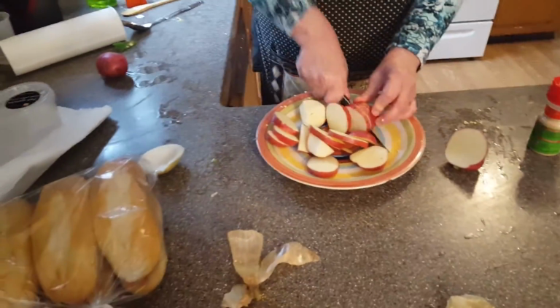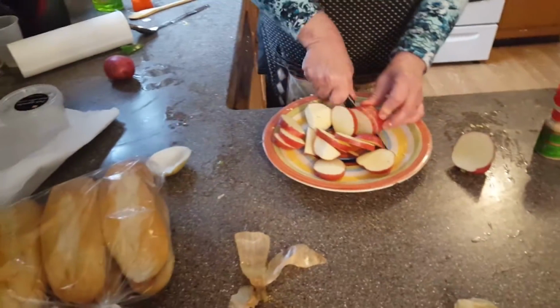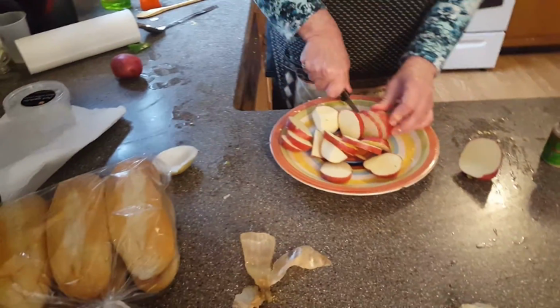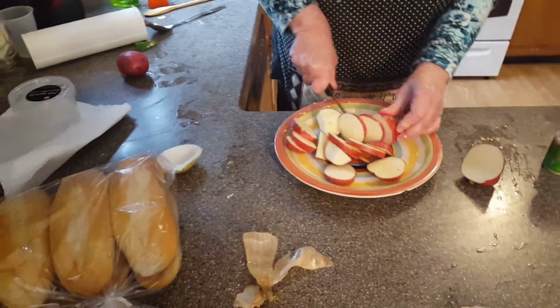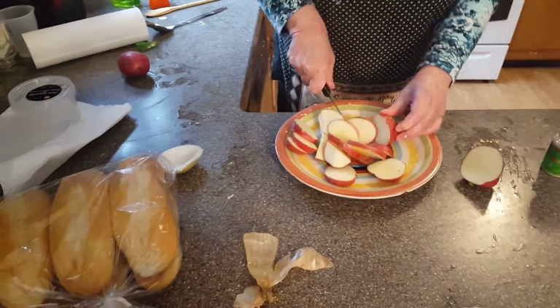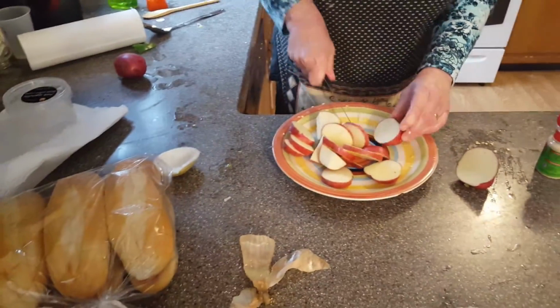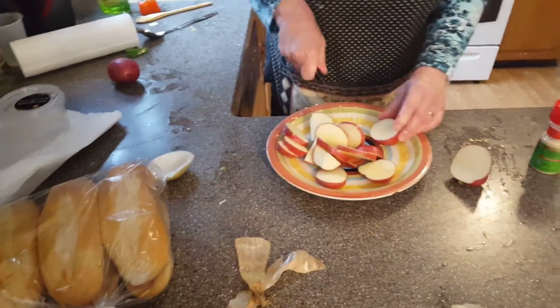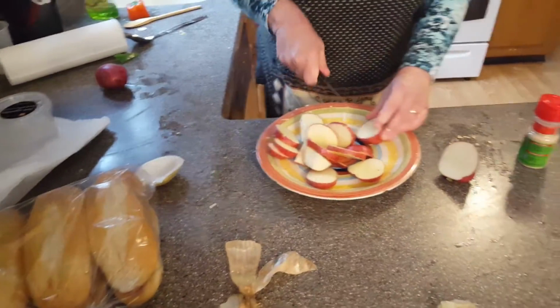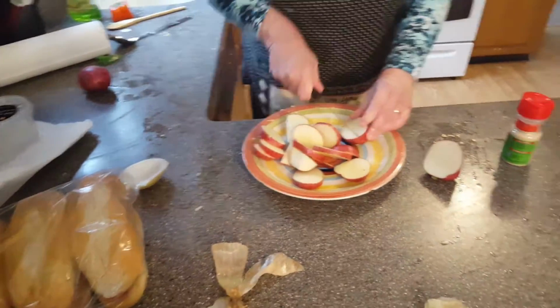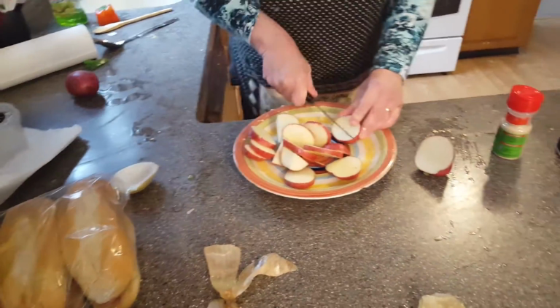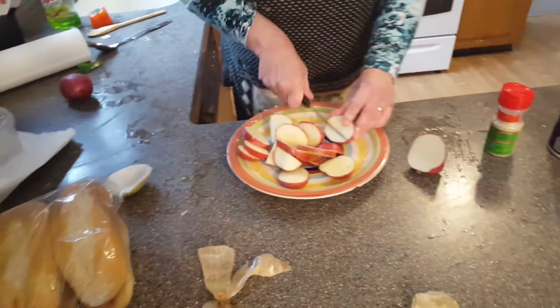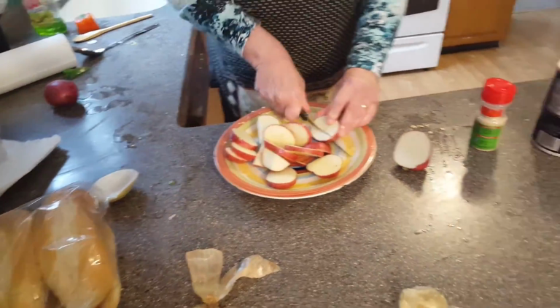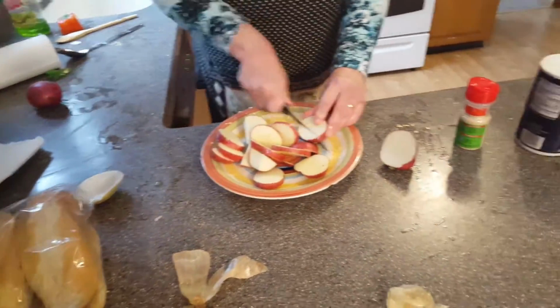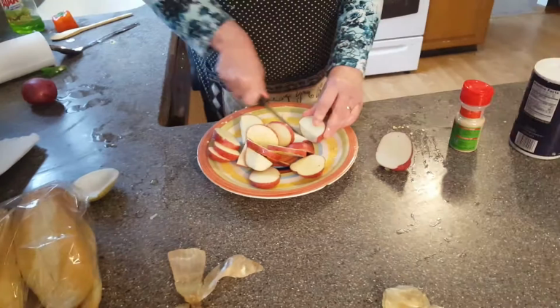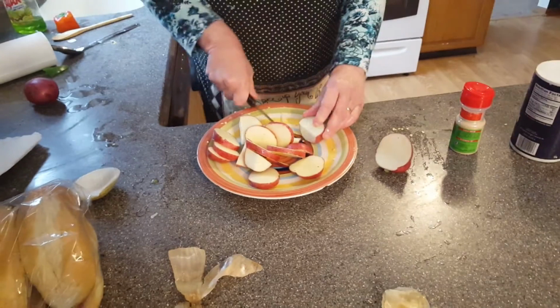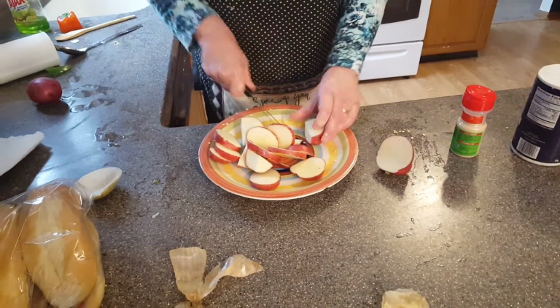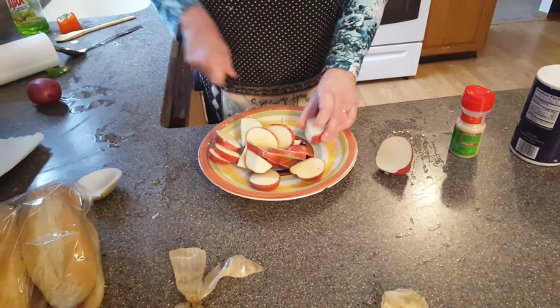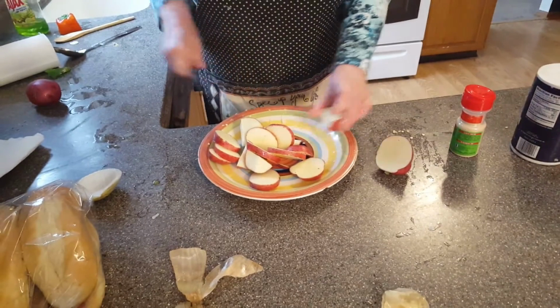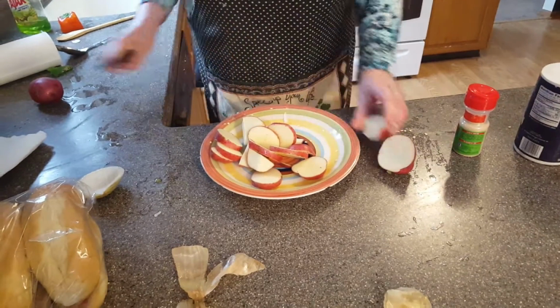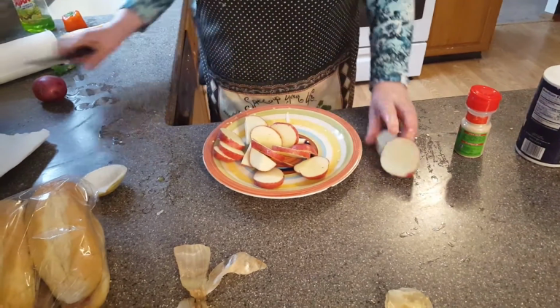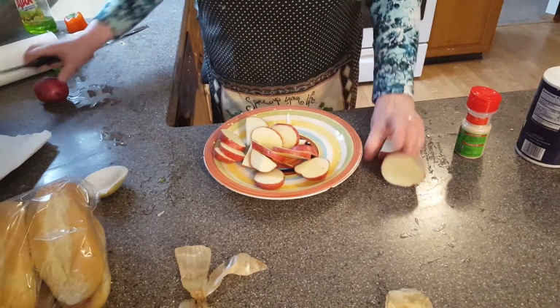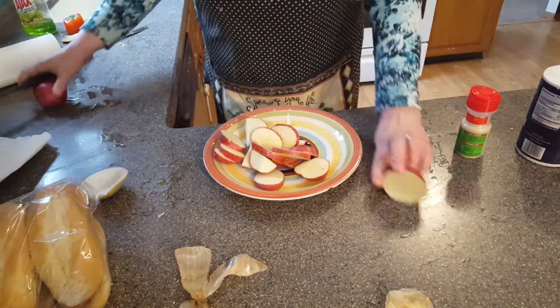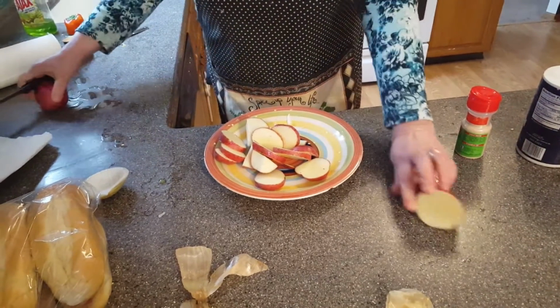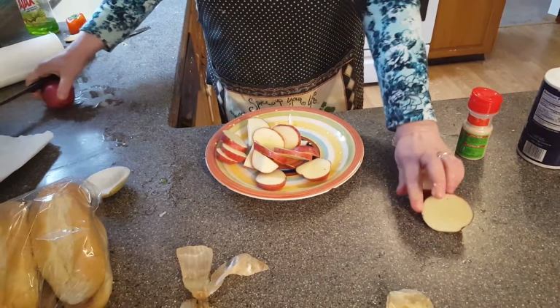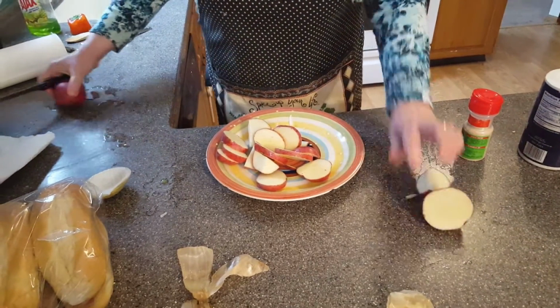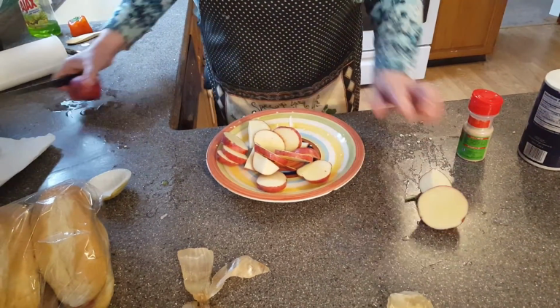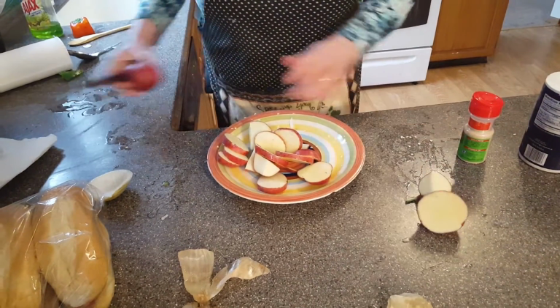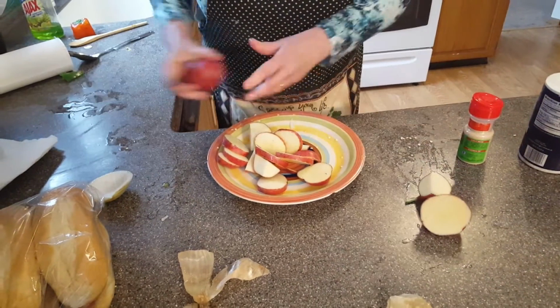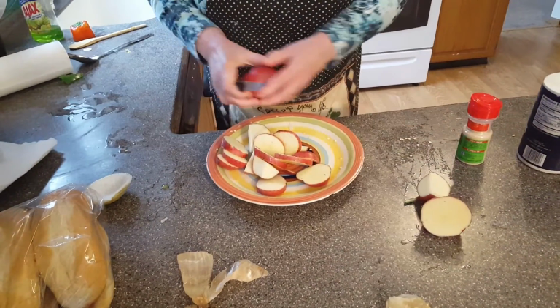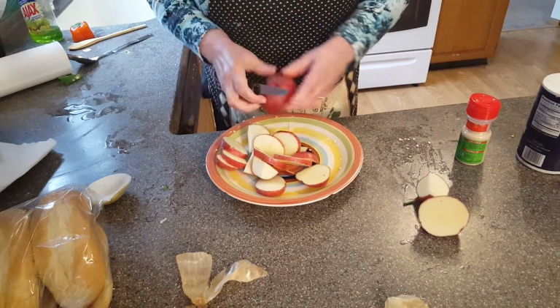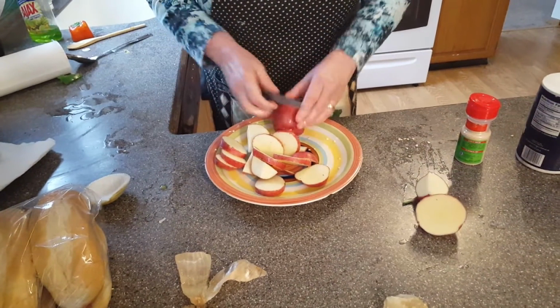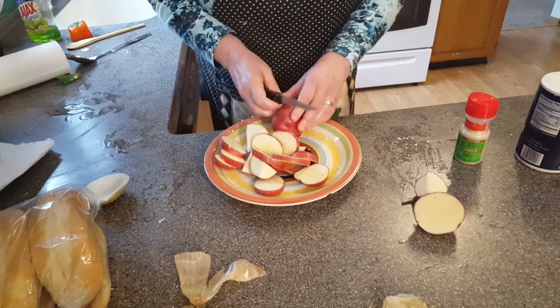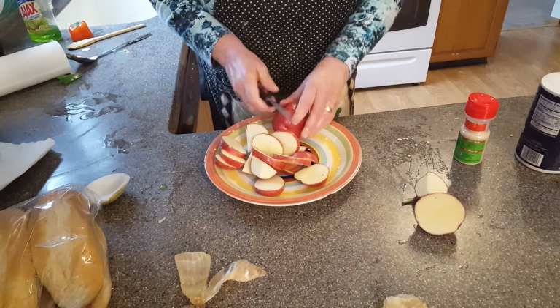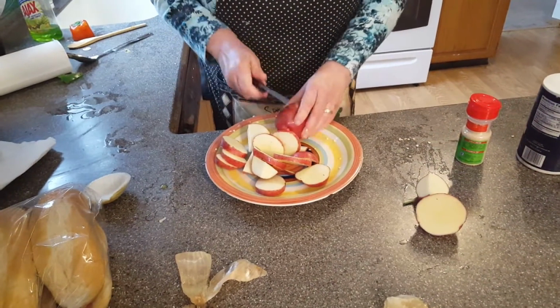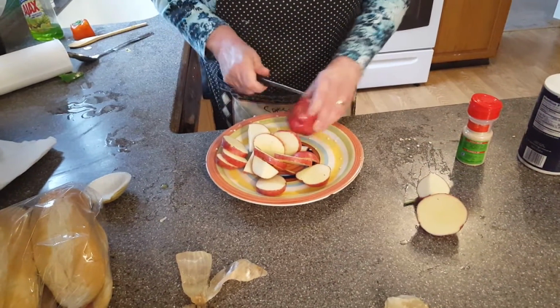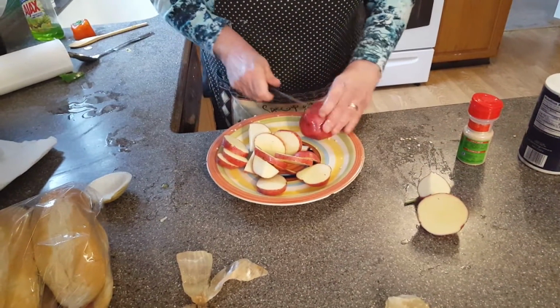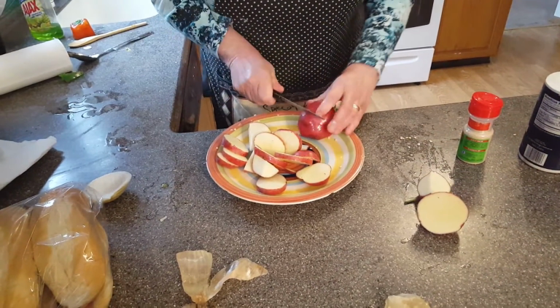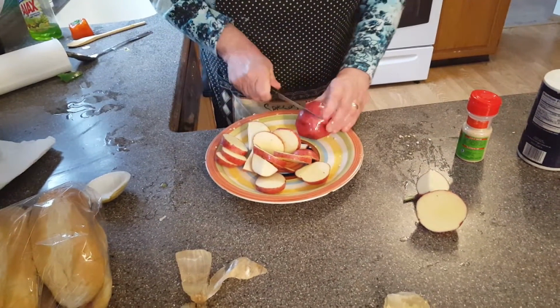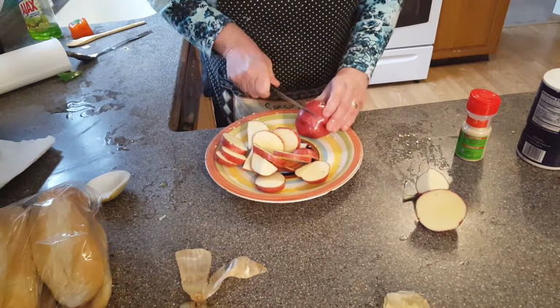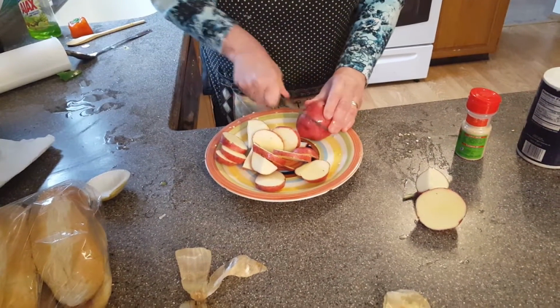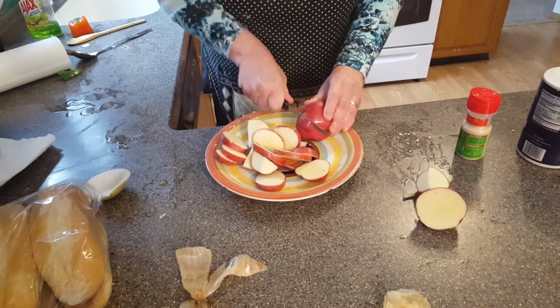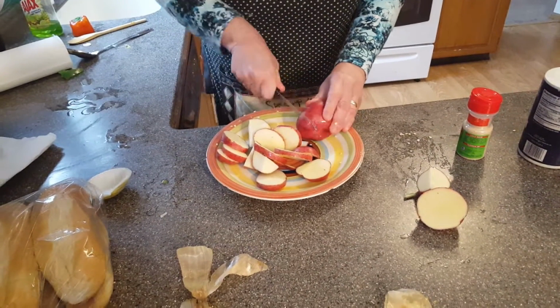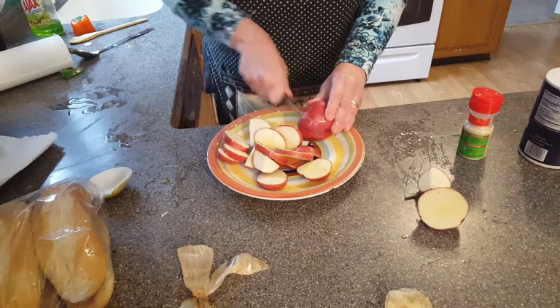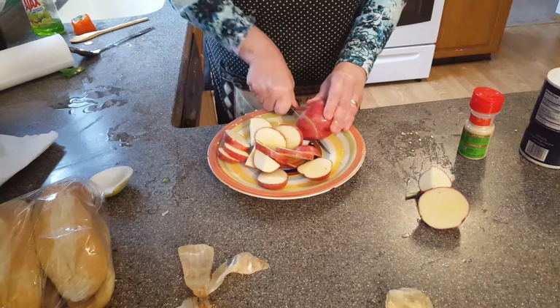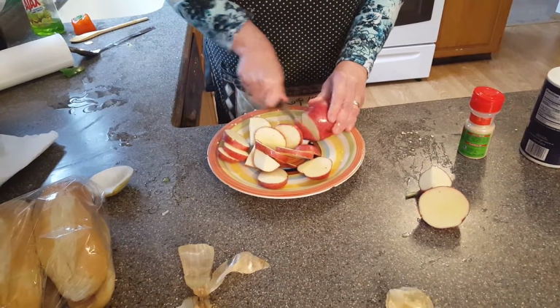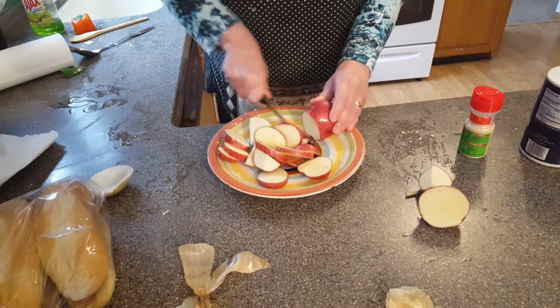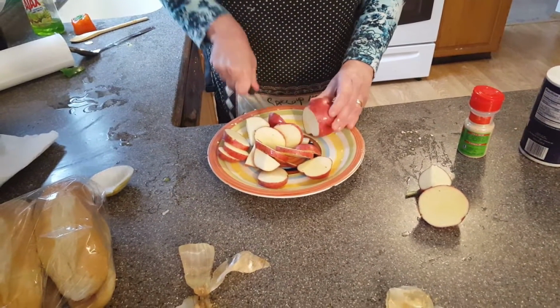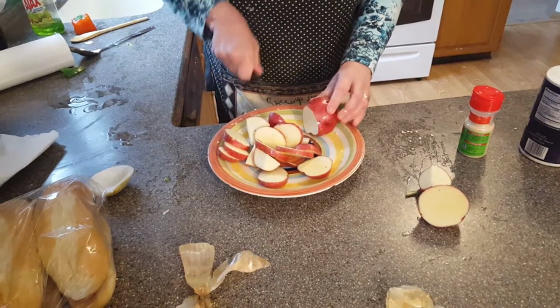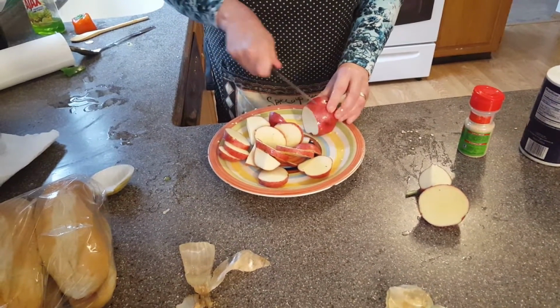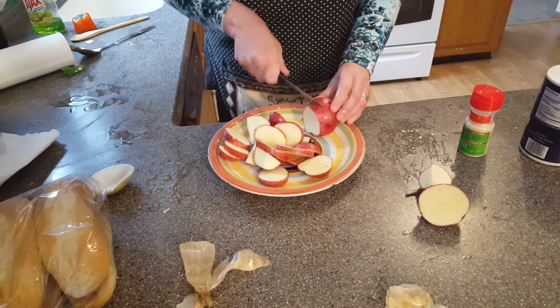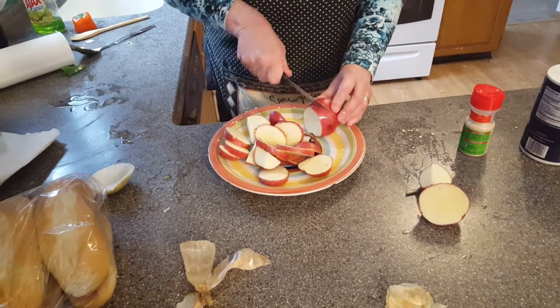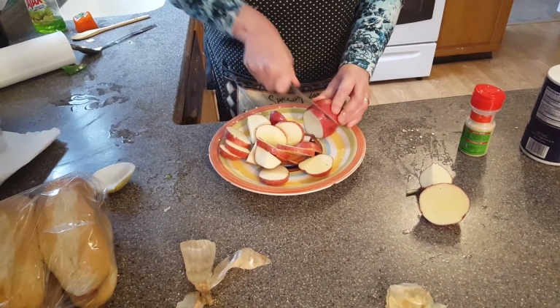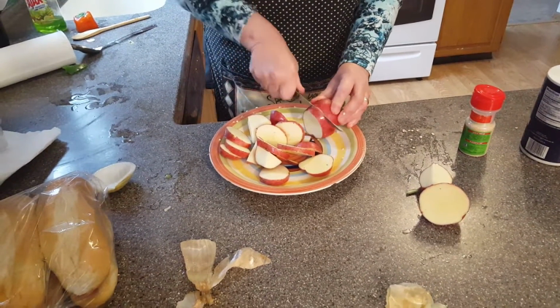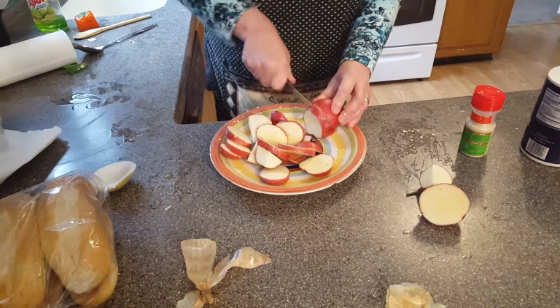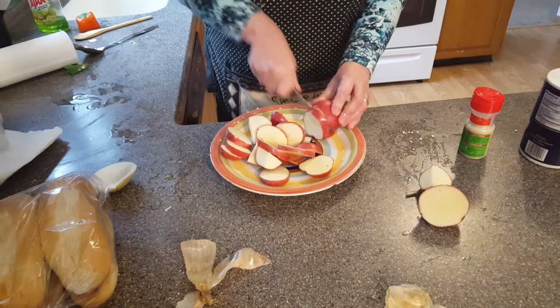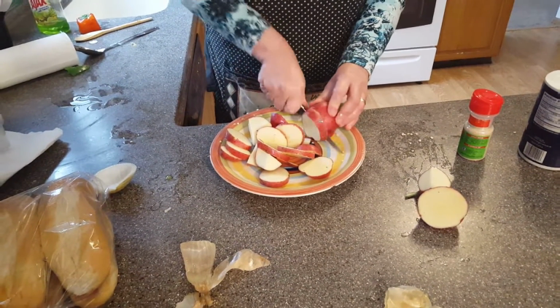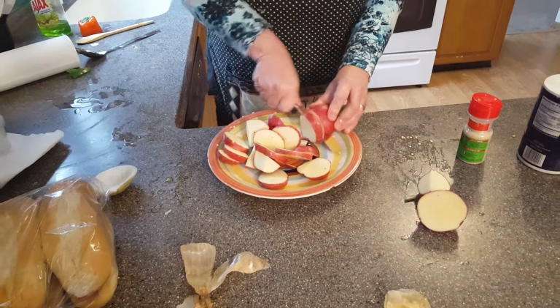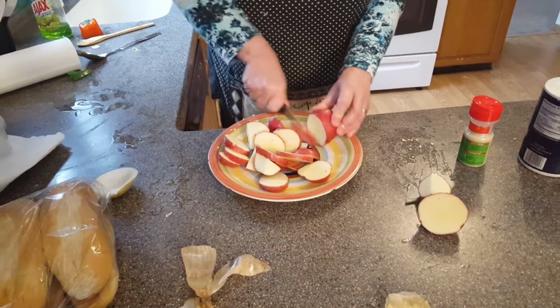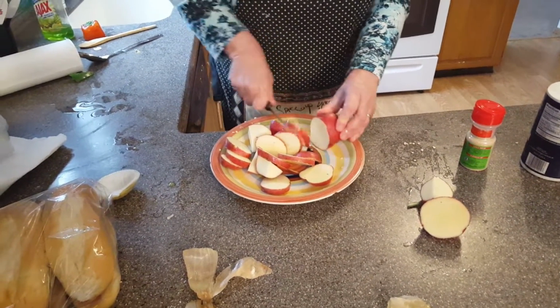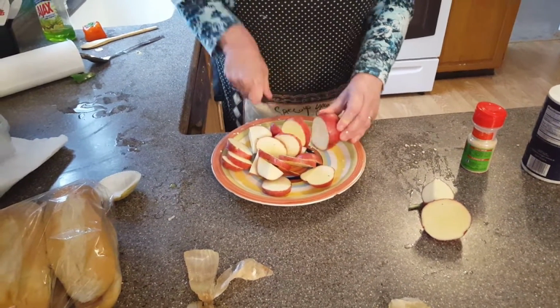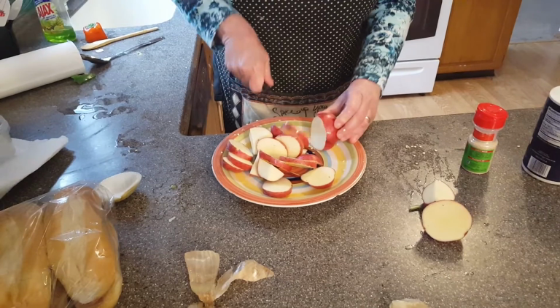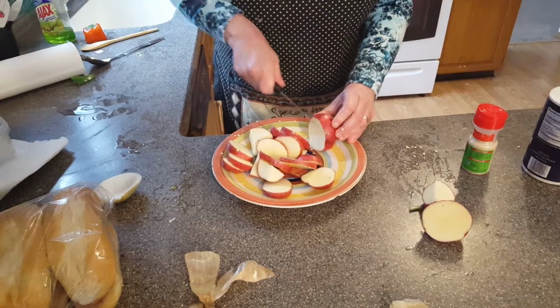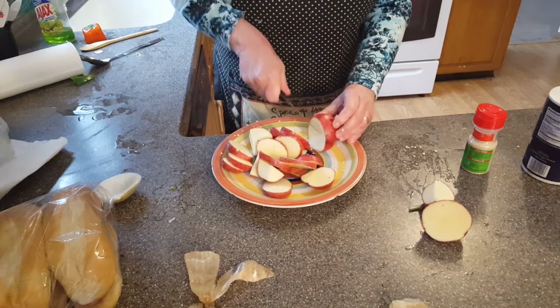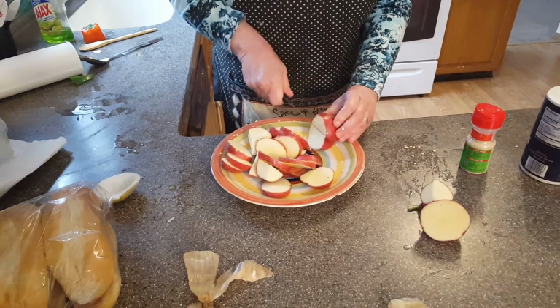Our oil is so hot. If you have animals, pets, or children, please keep them away from the oil — it spits.